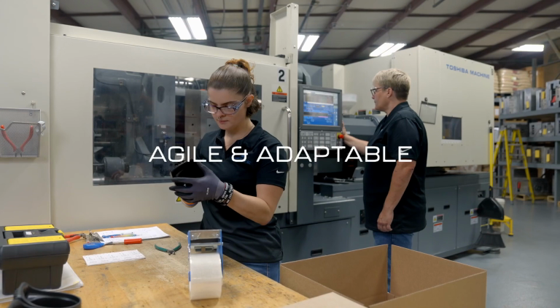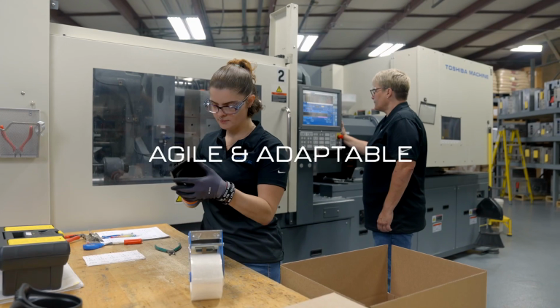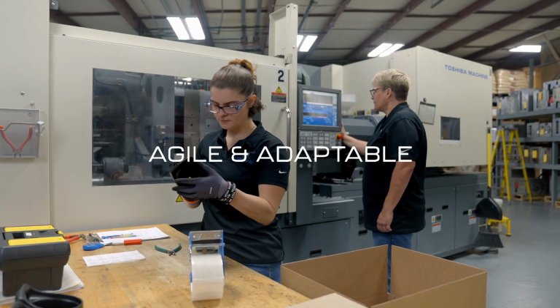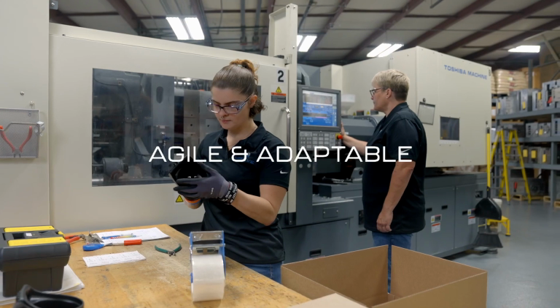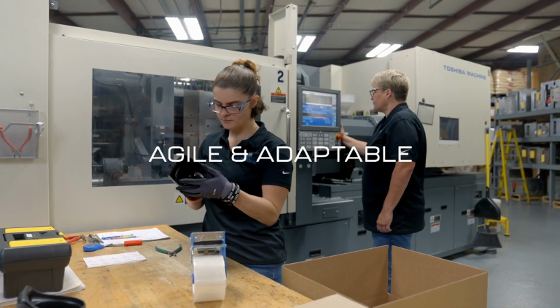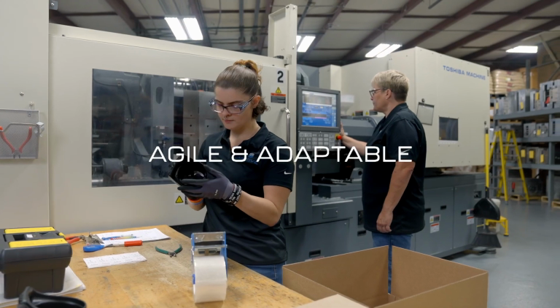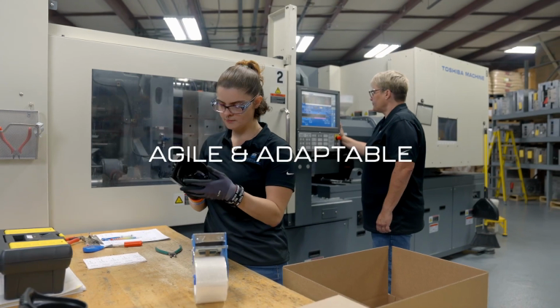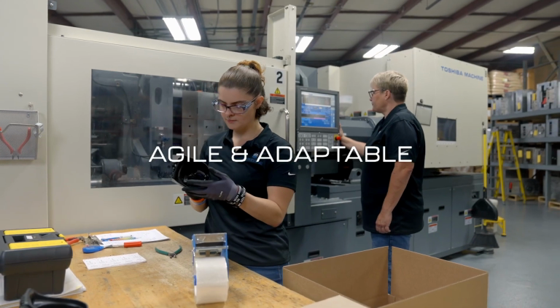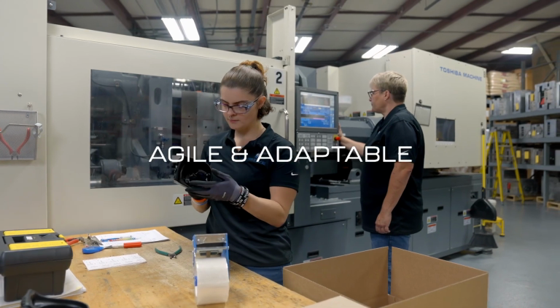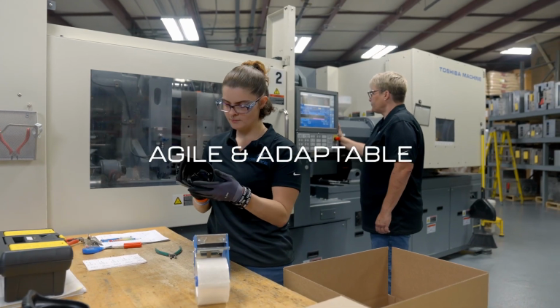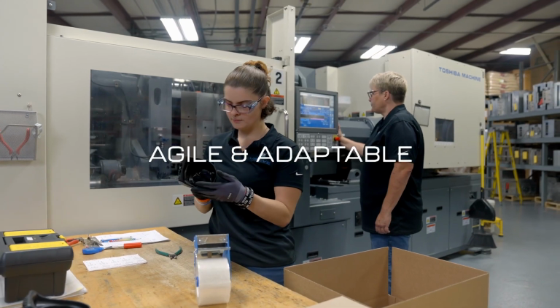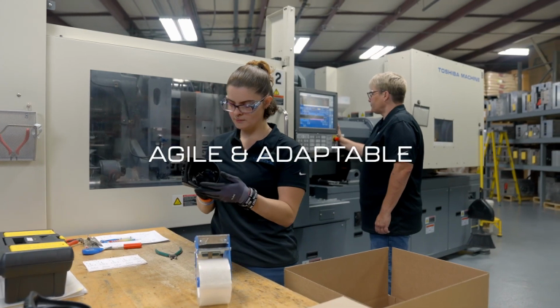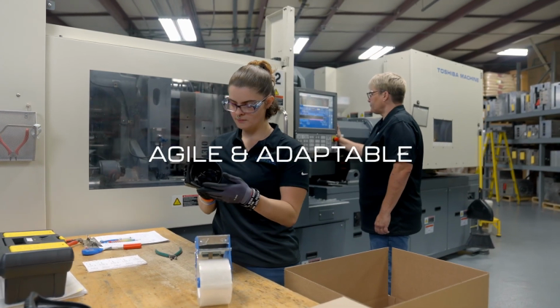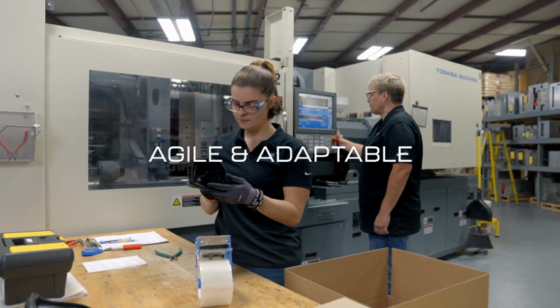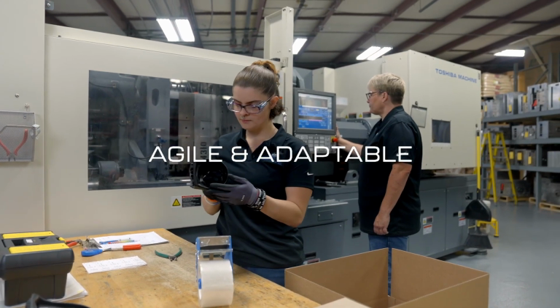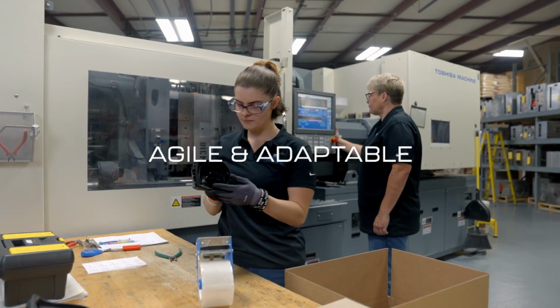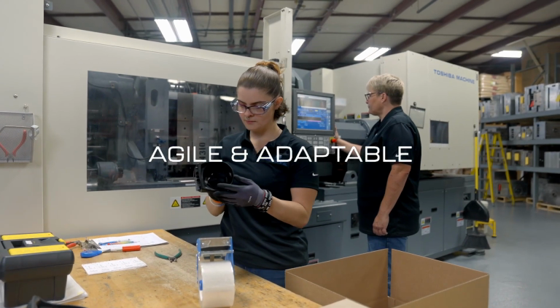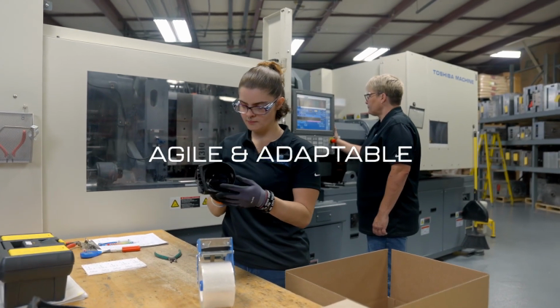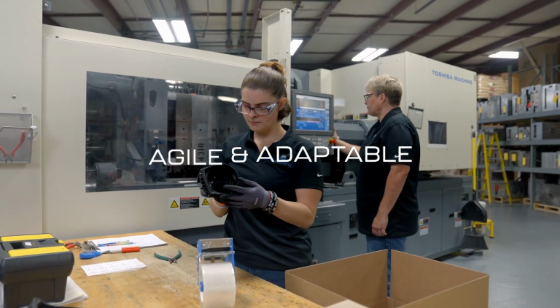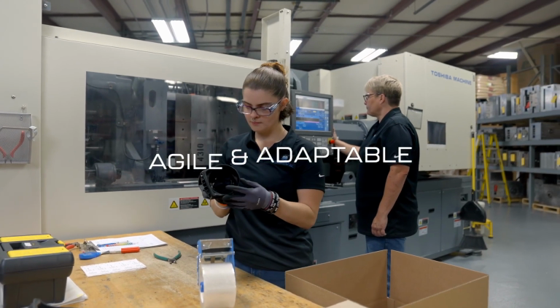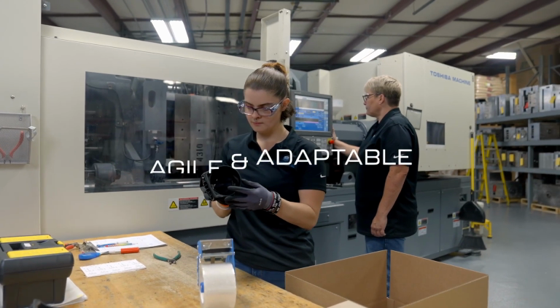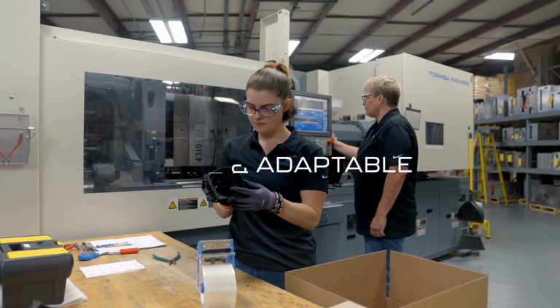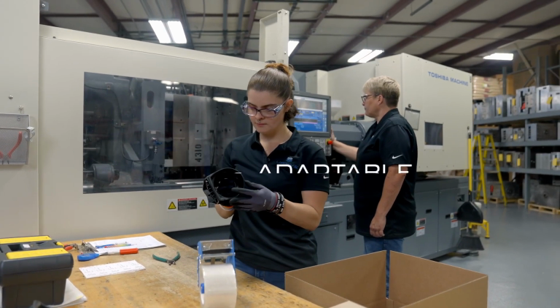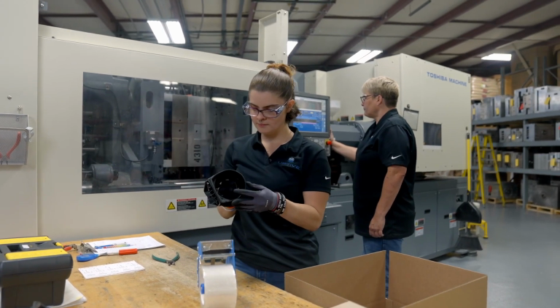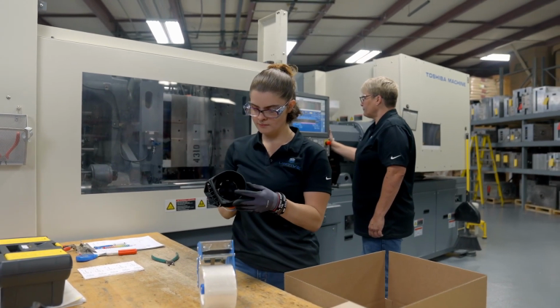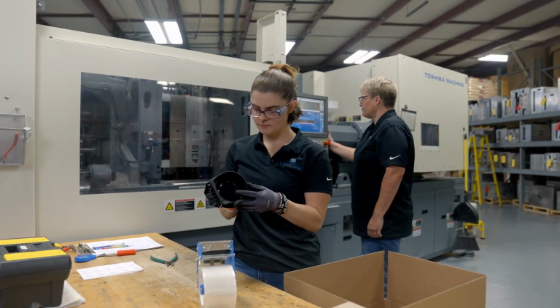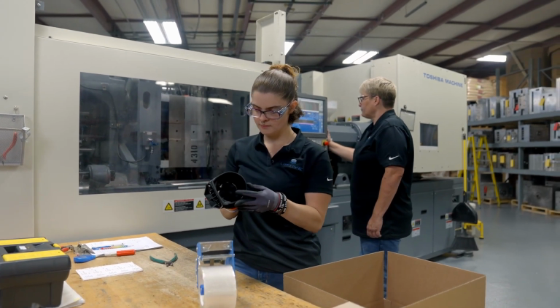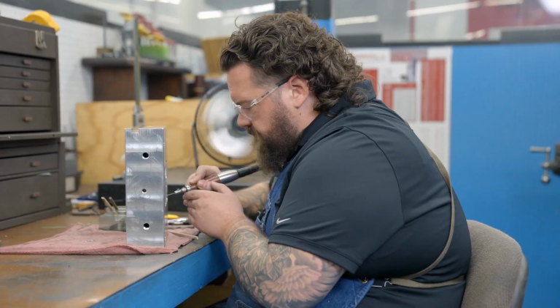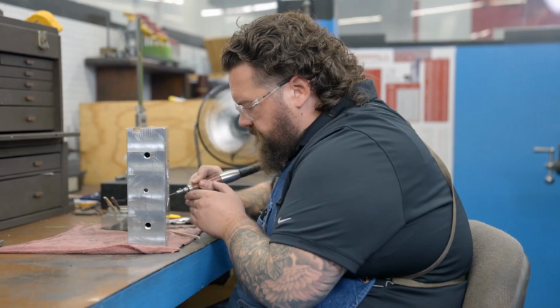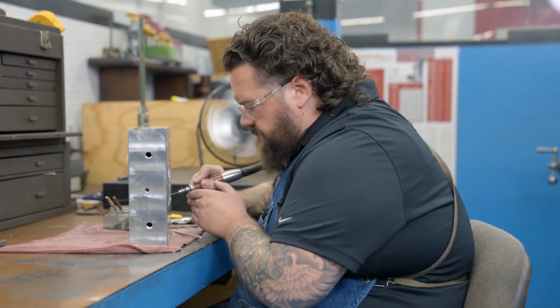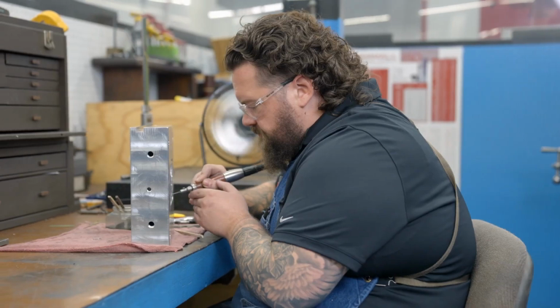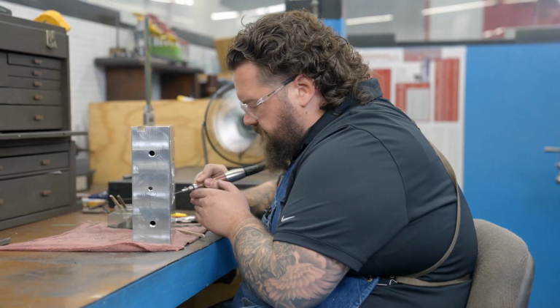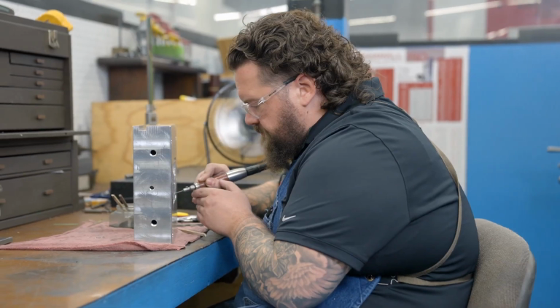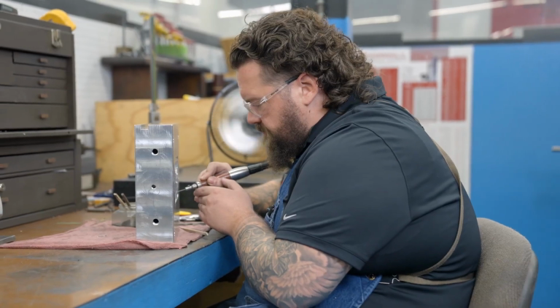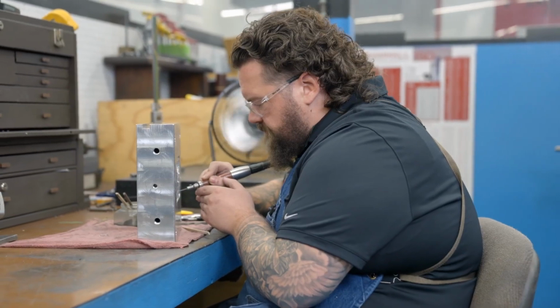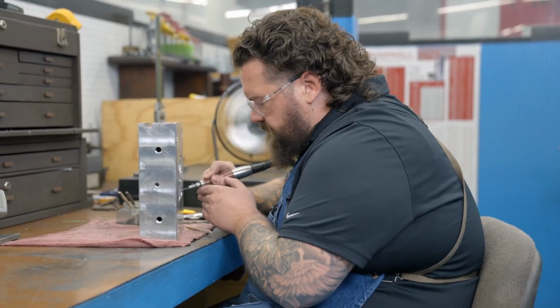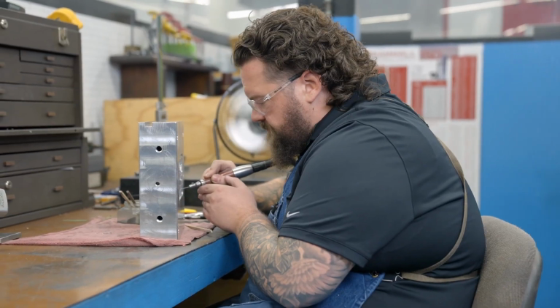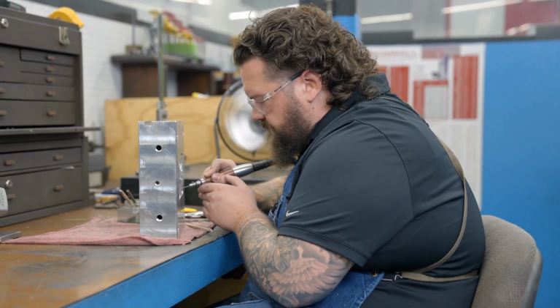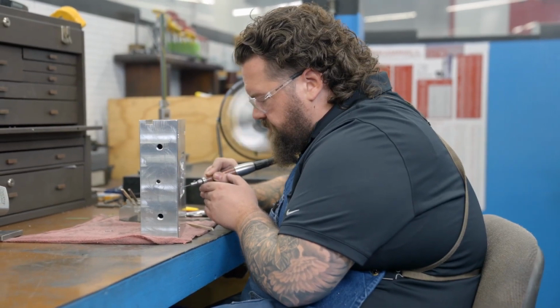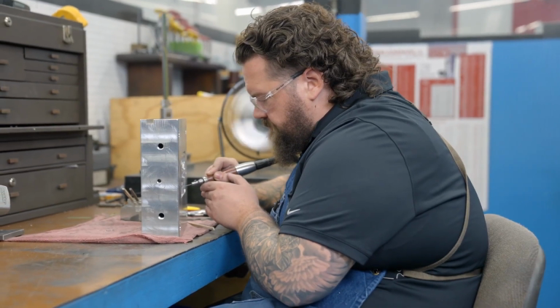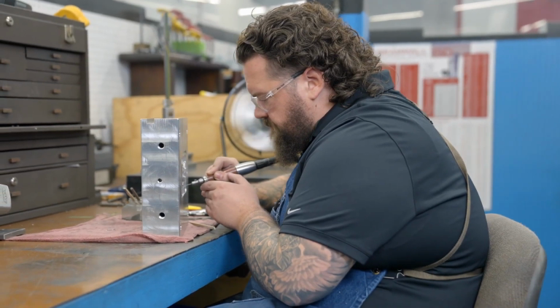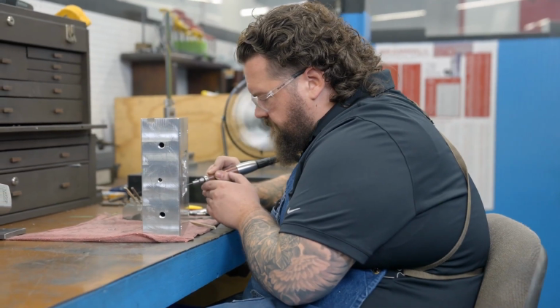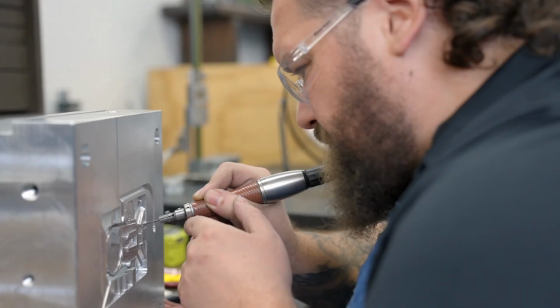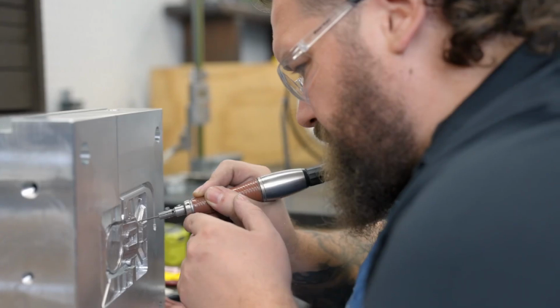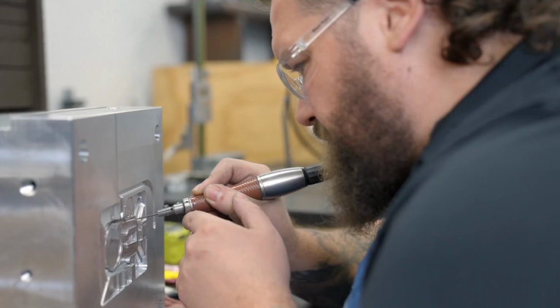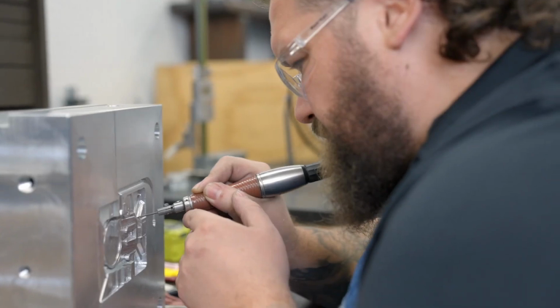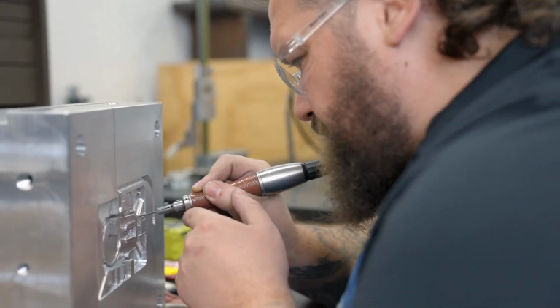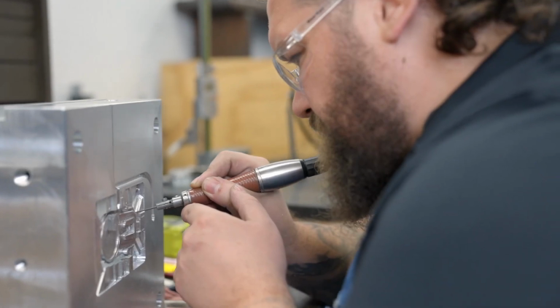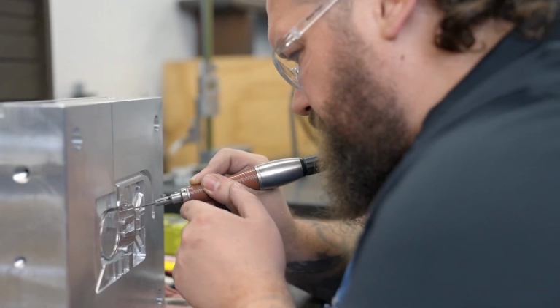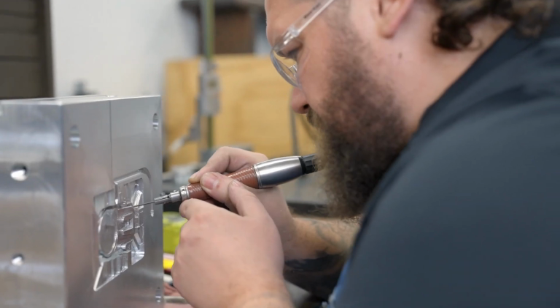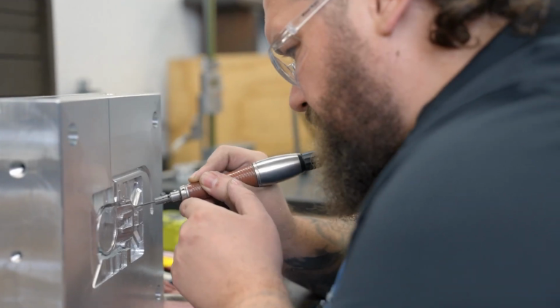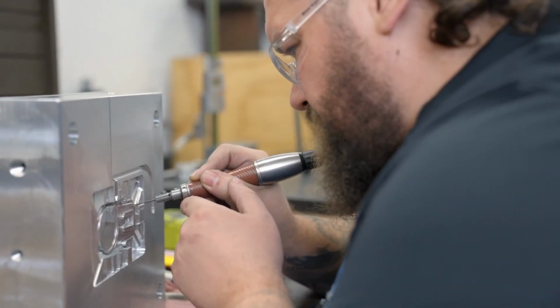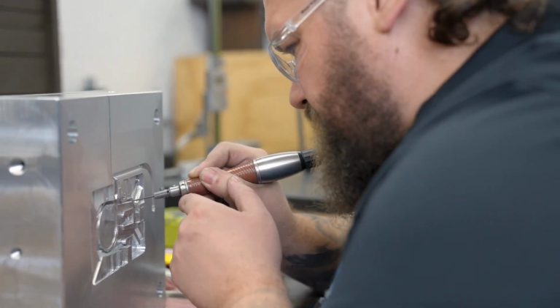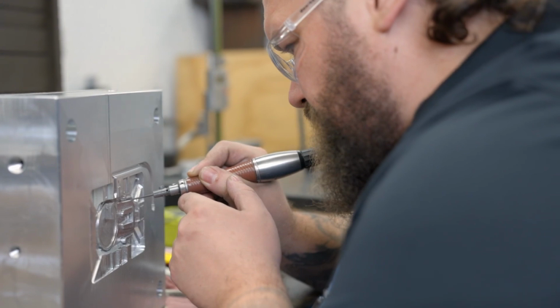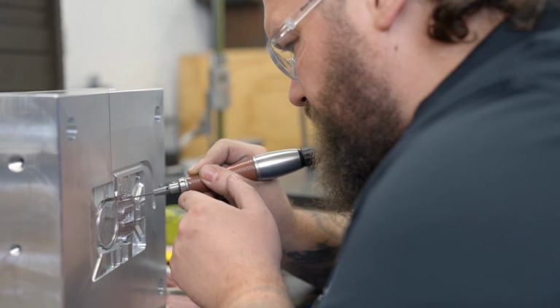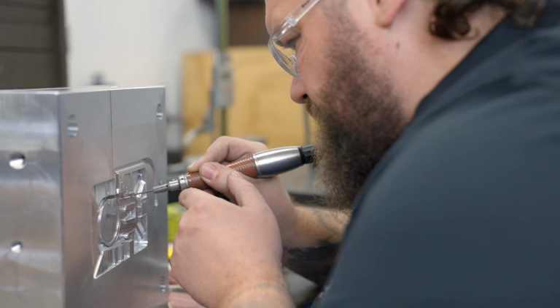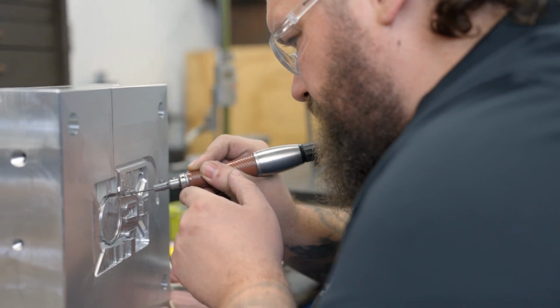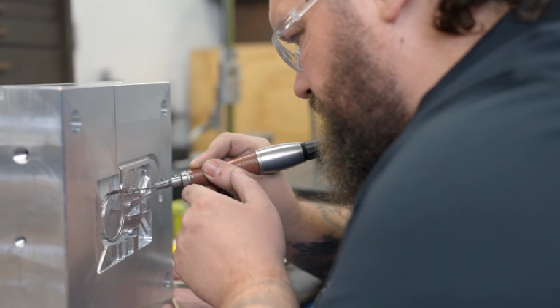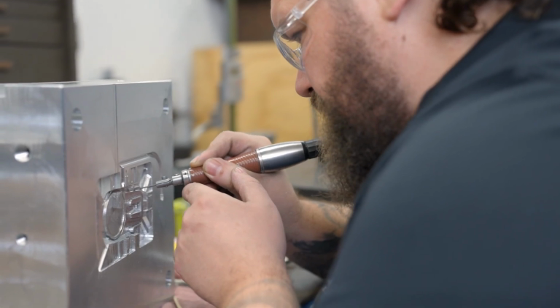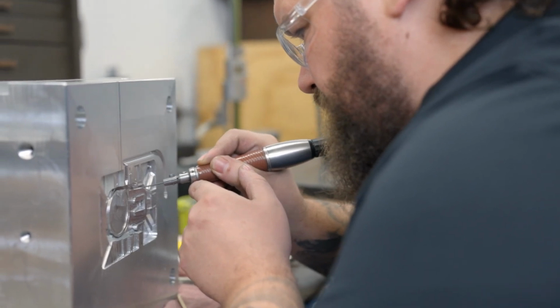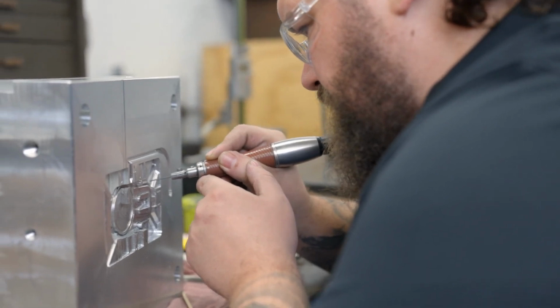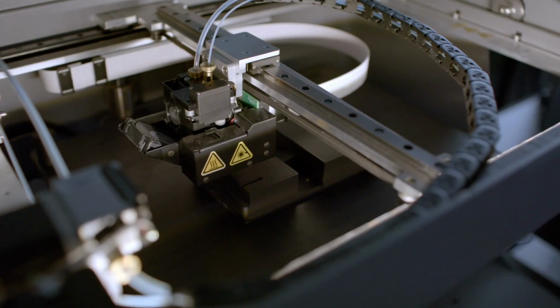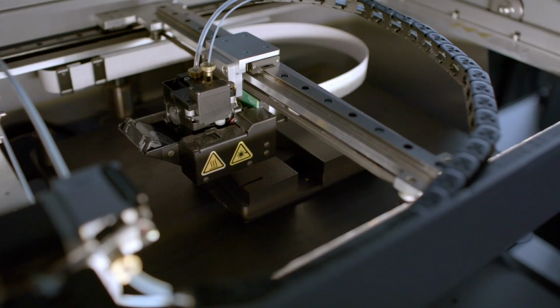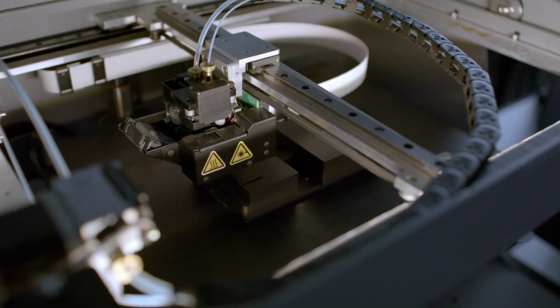Our team of passionate experts combined with our extensive manufacturing service offerings allow us to be agile and adaptable. We have the ability to manage a complete mechanical bill of materials with traditional and new manufacturing processes.